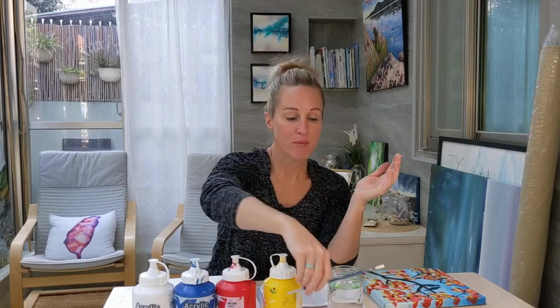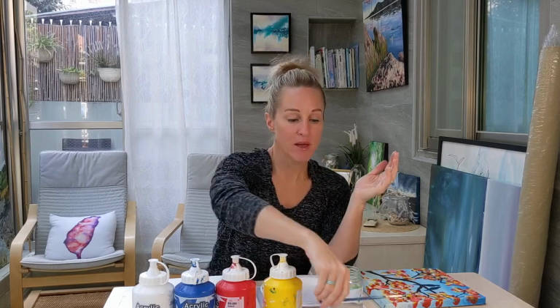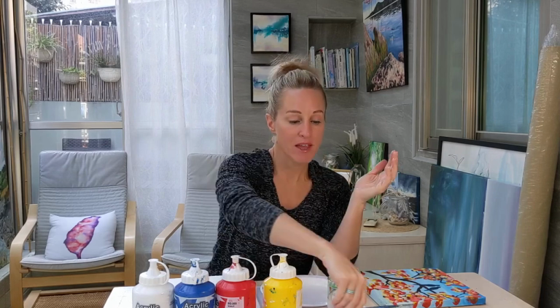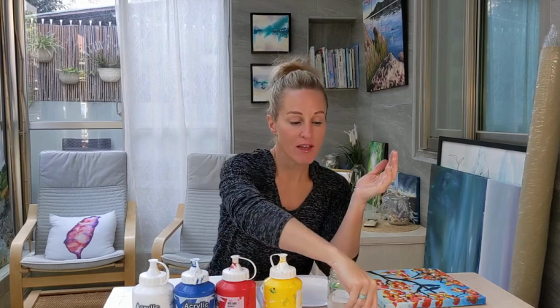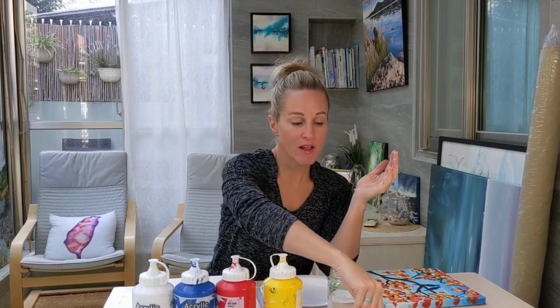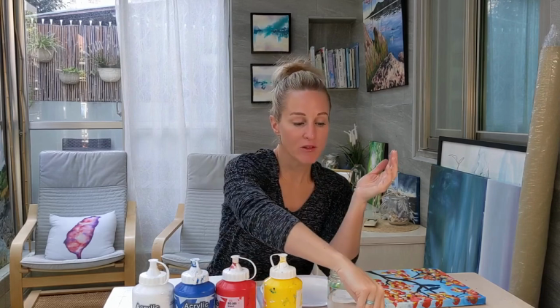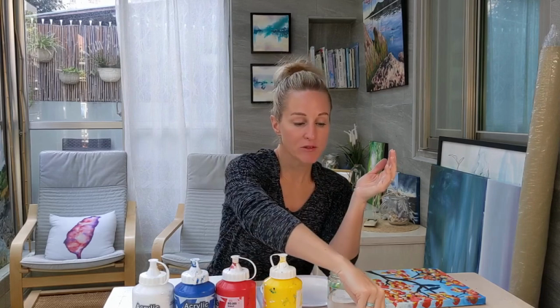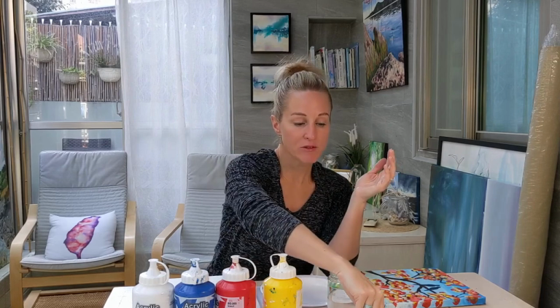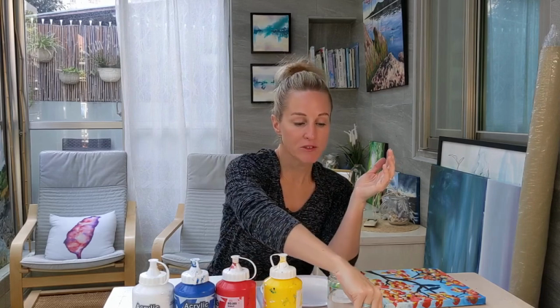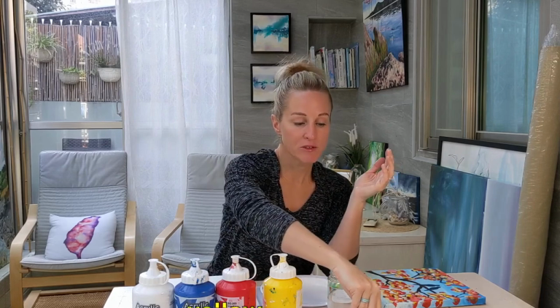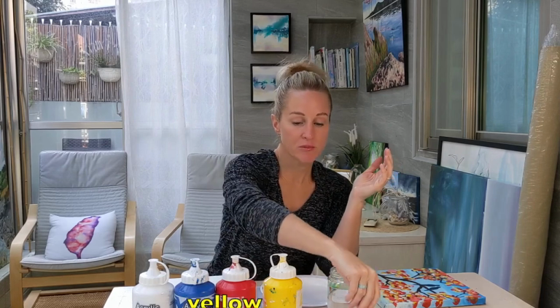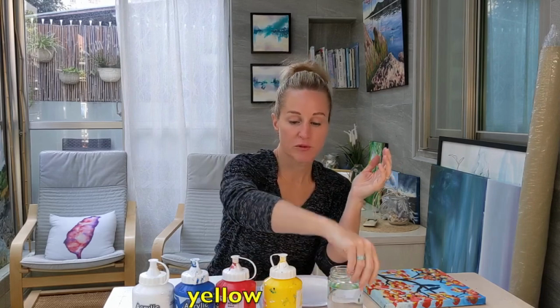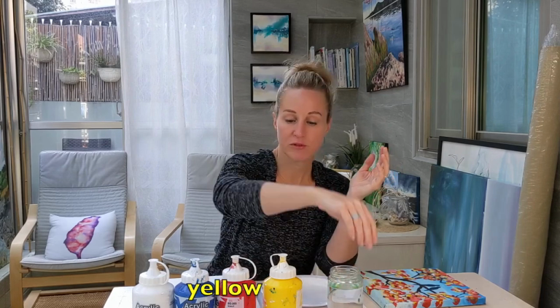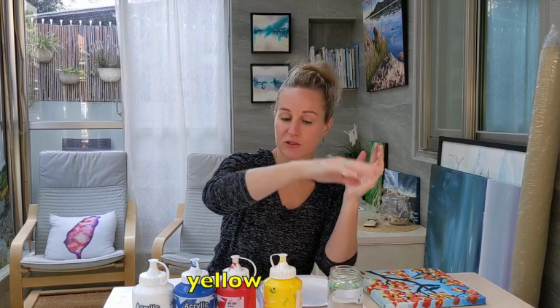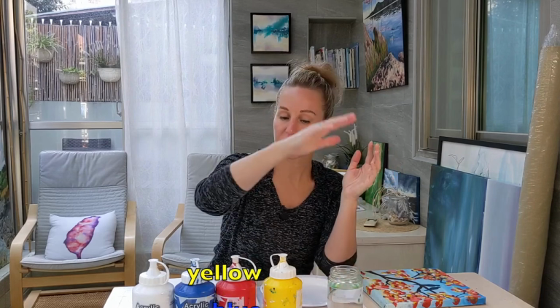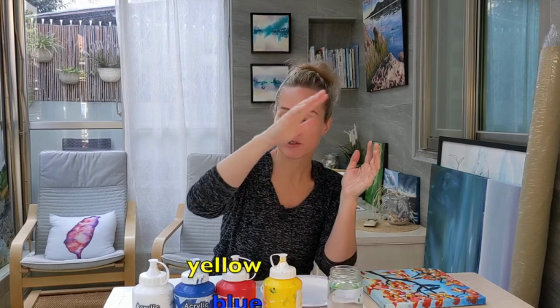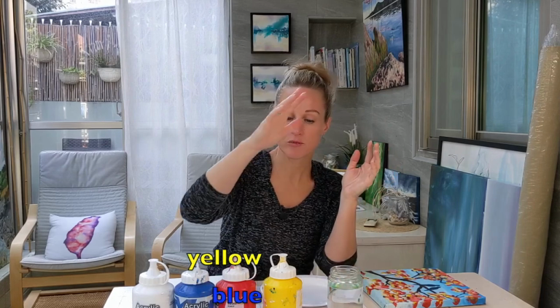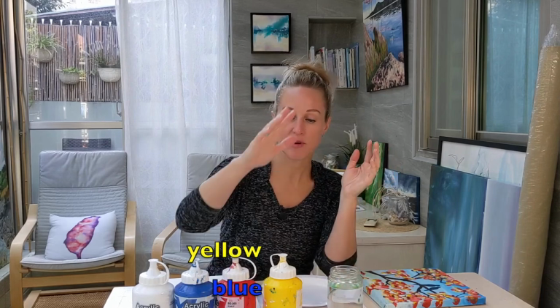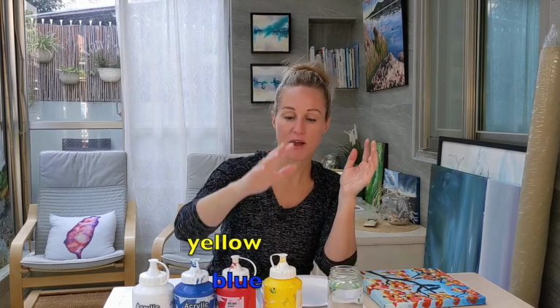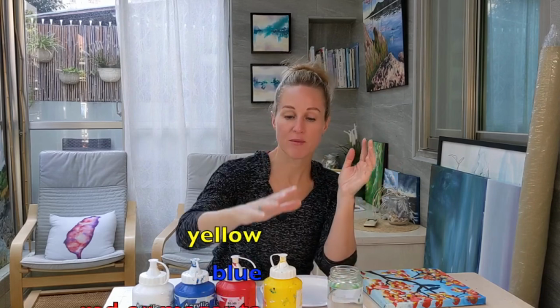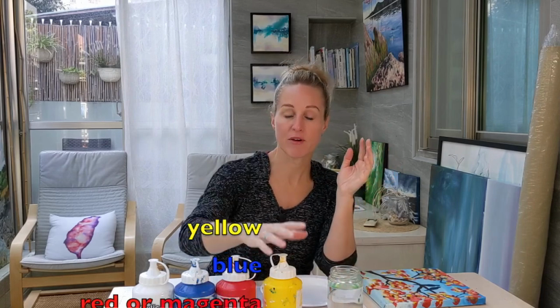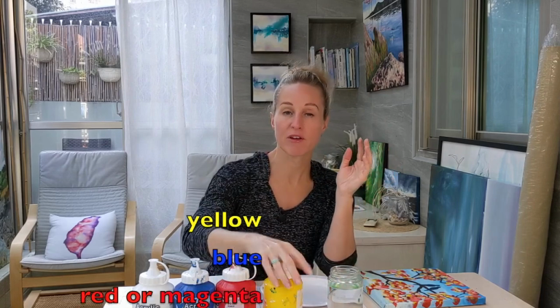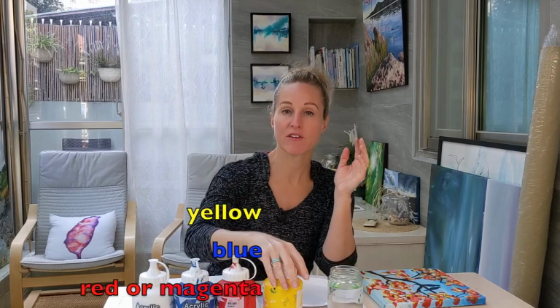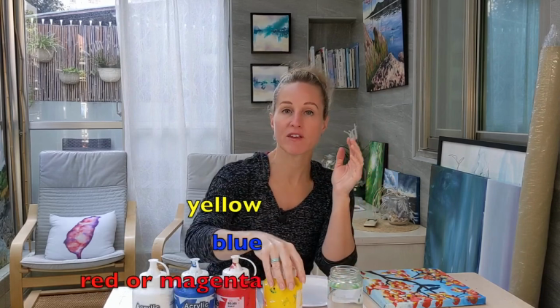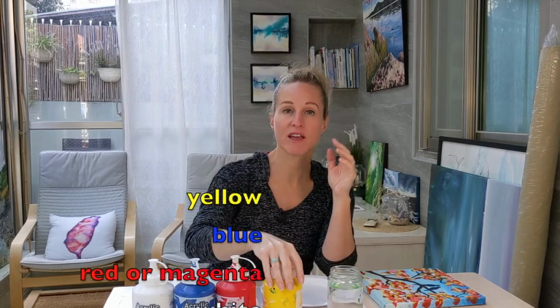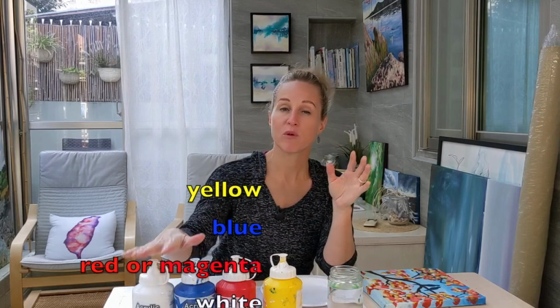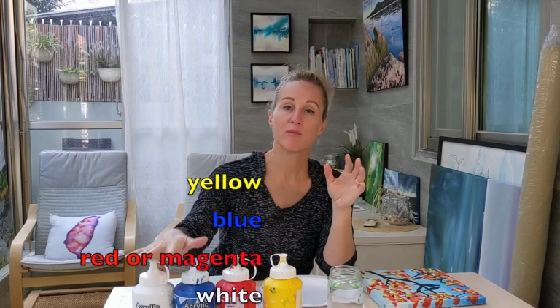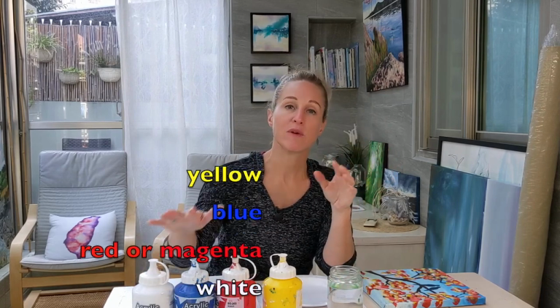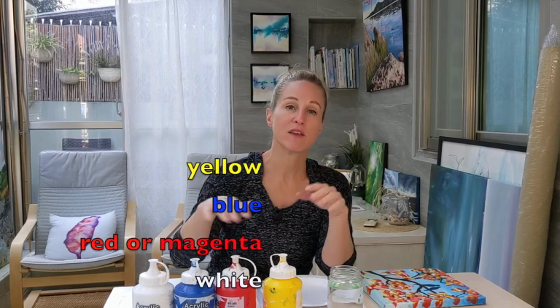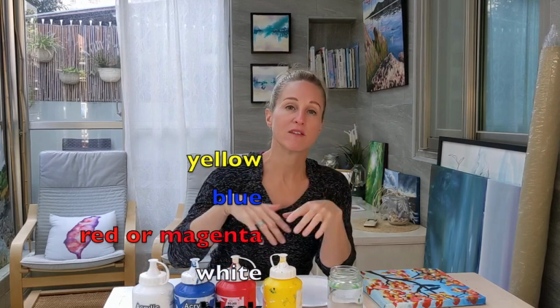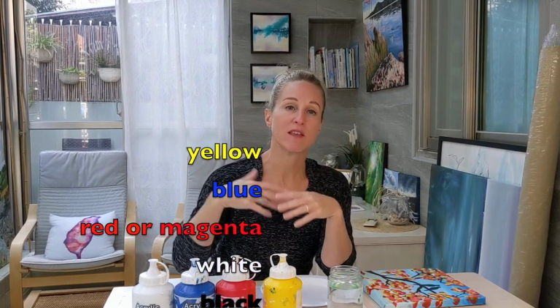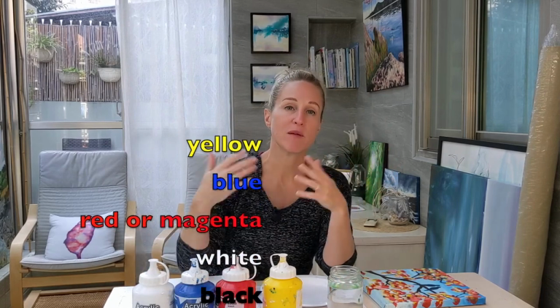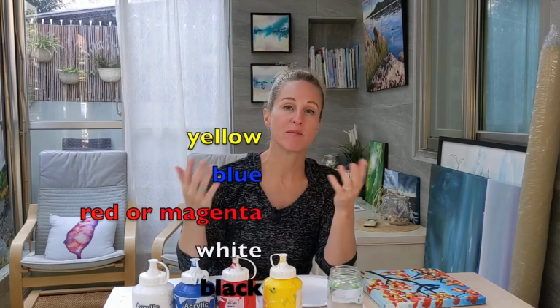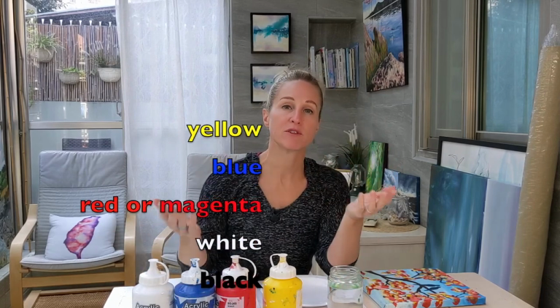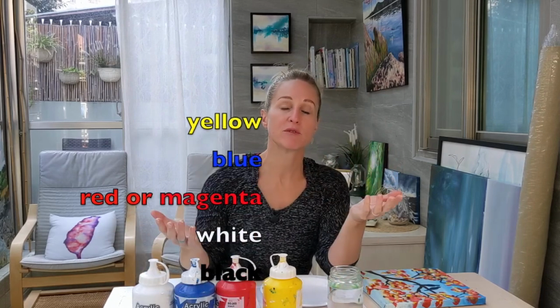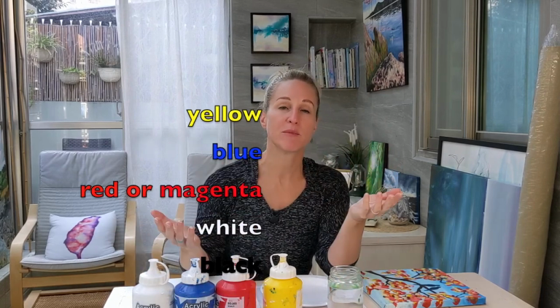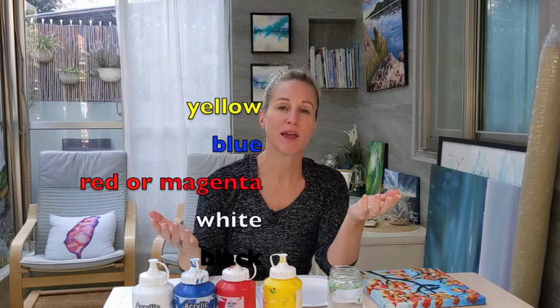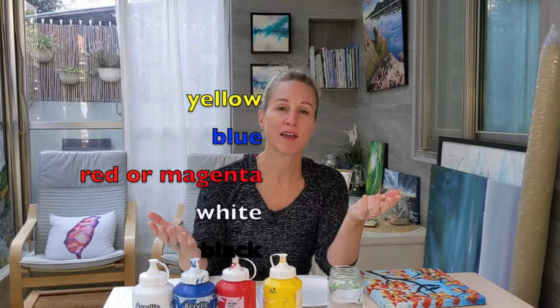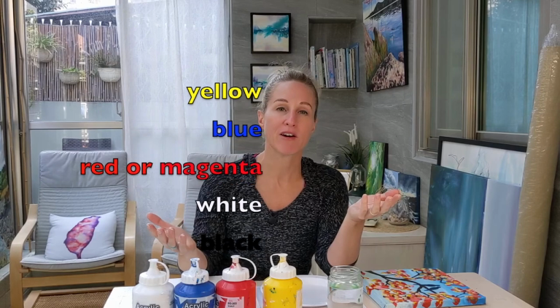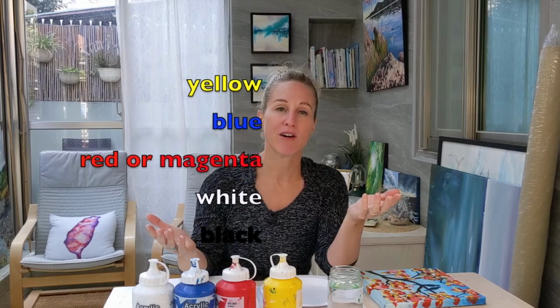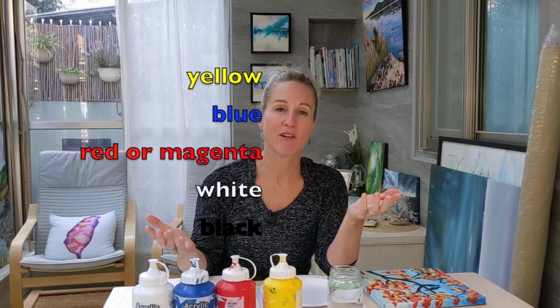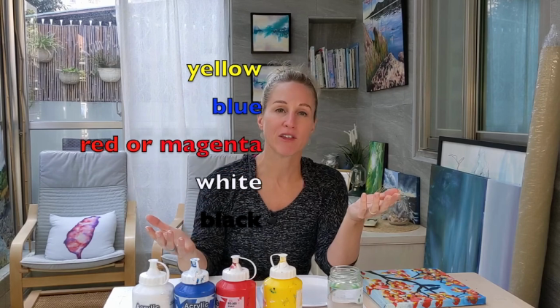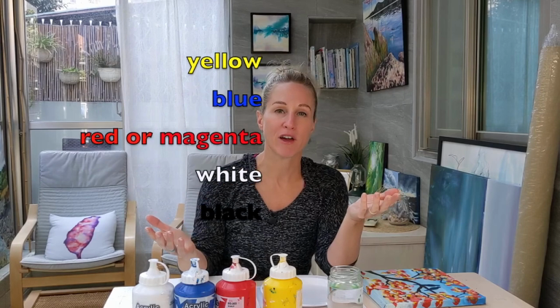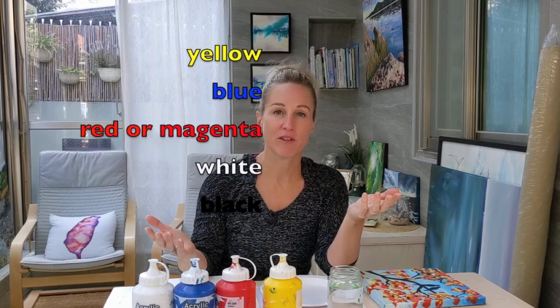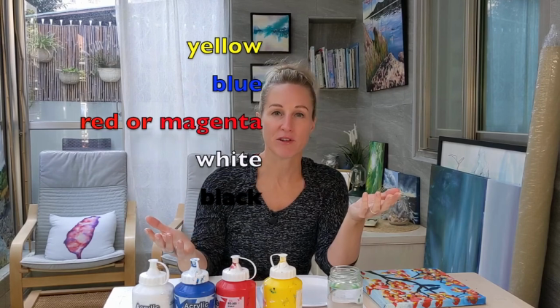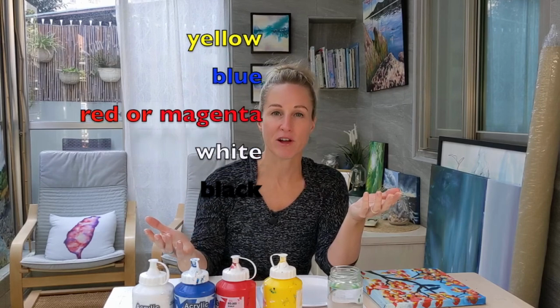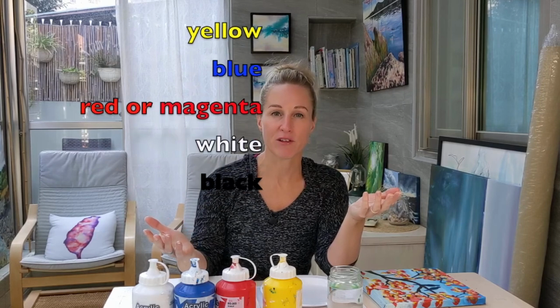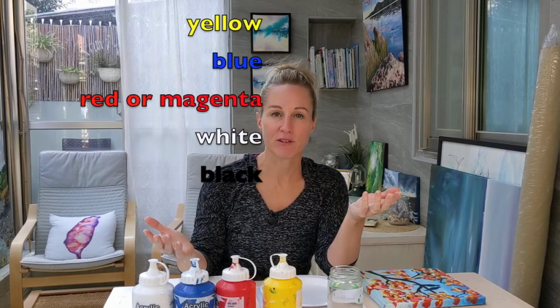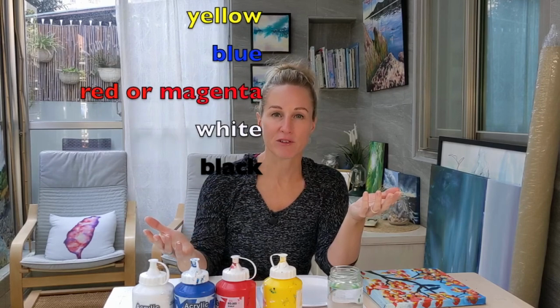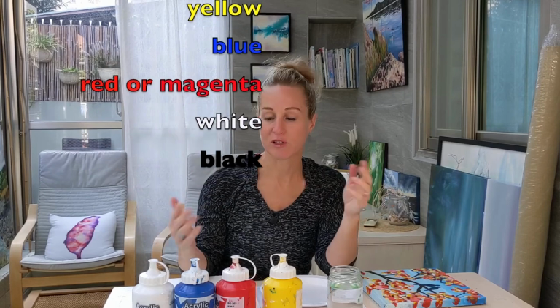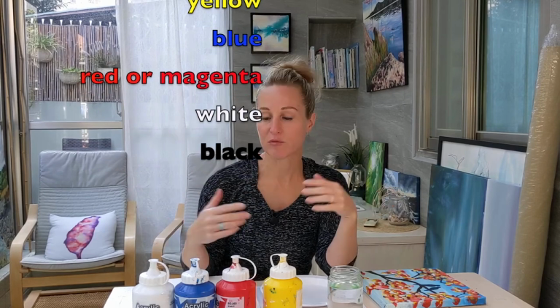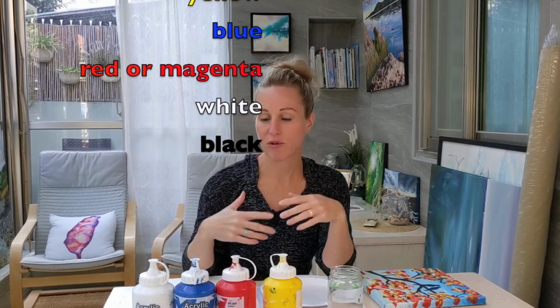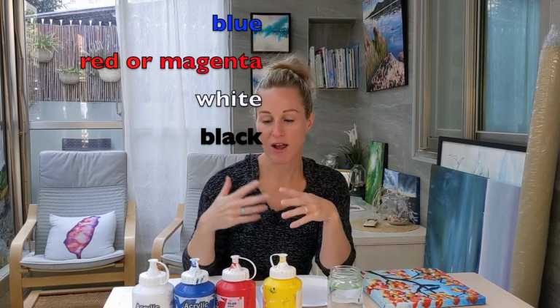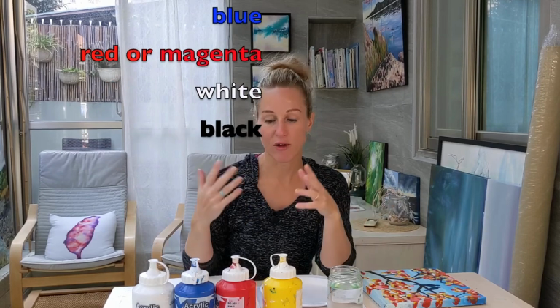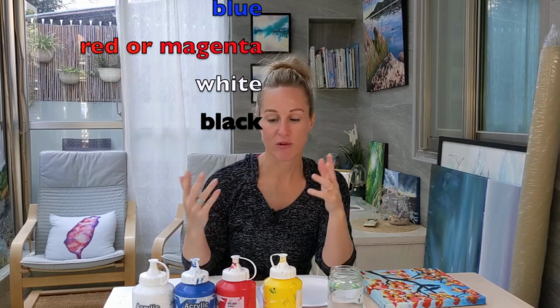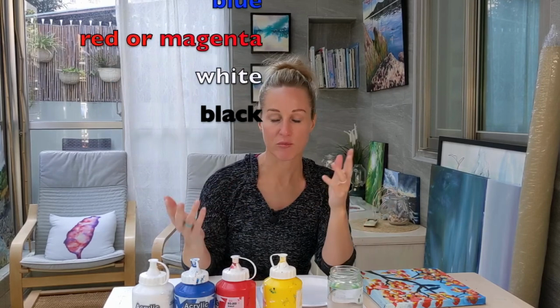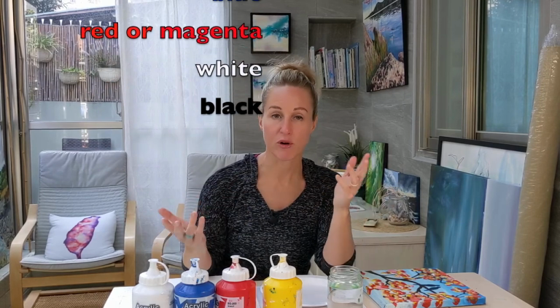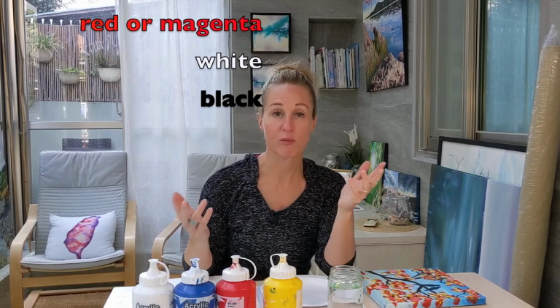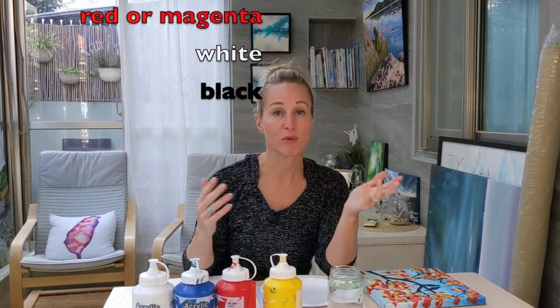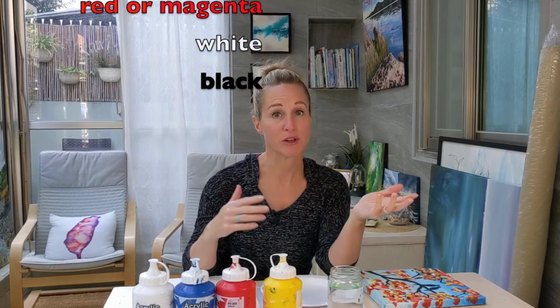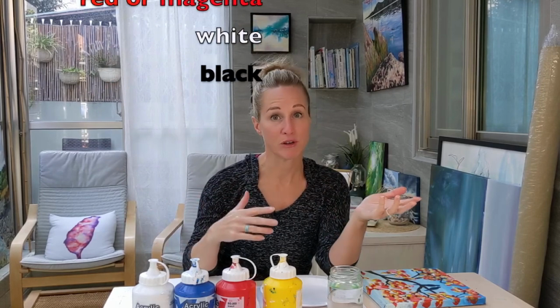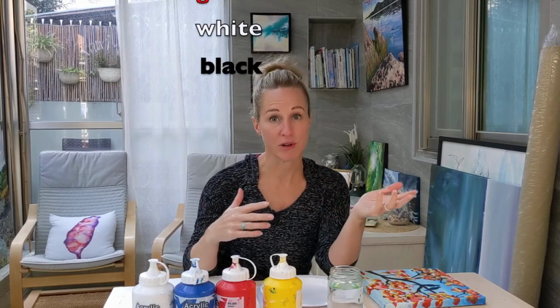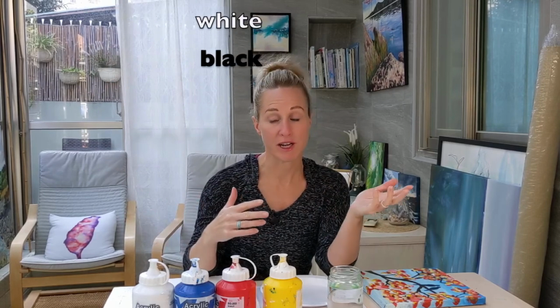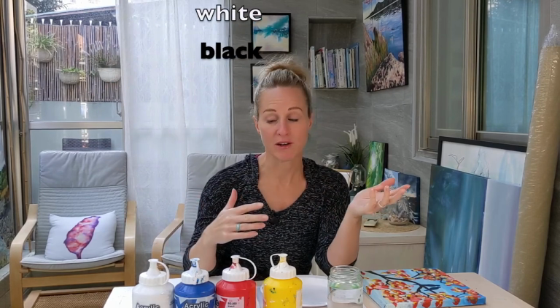The paint colors are simple — just your primaries — and we mix them to make all the other colors like brown, purple, and green.